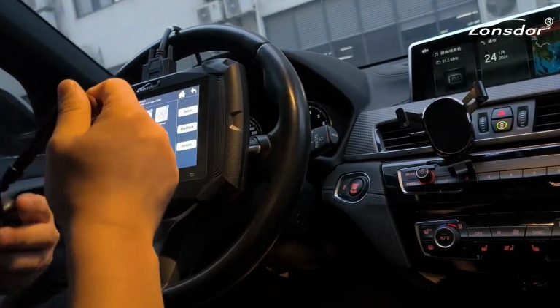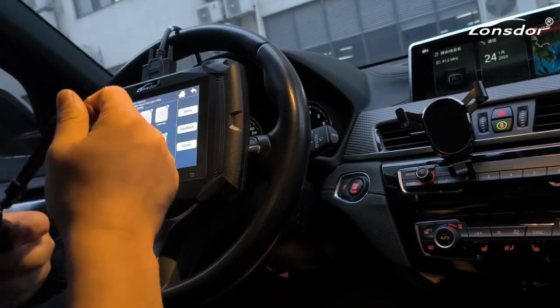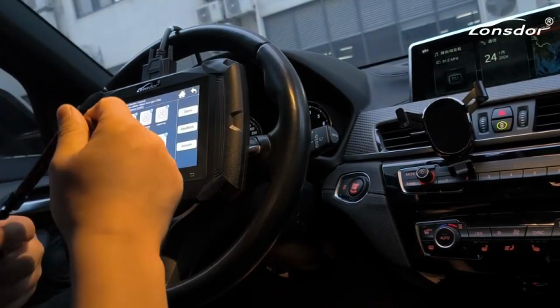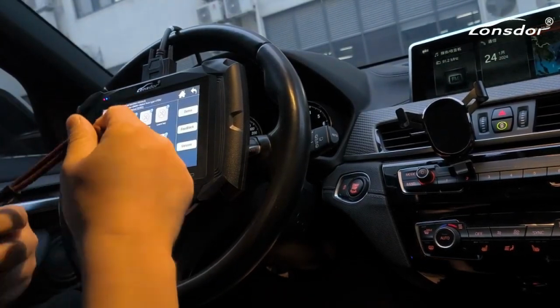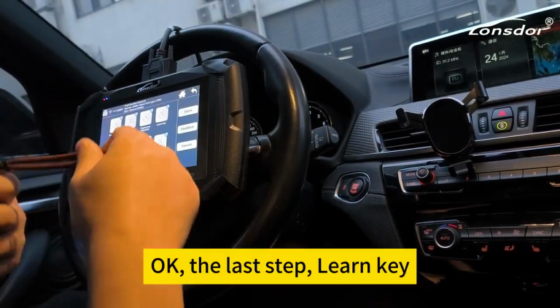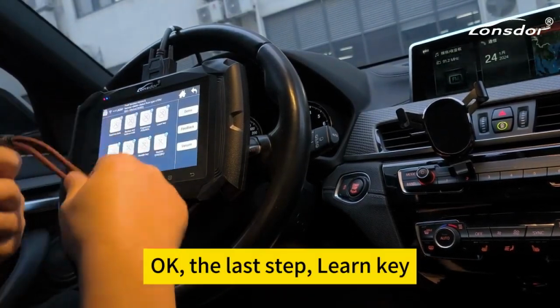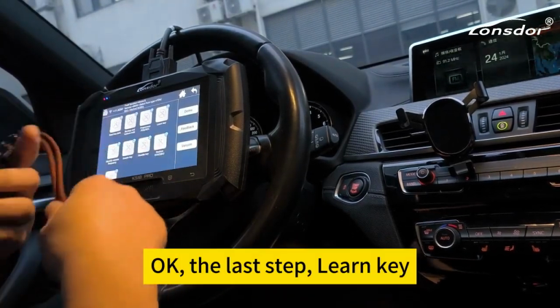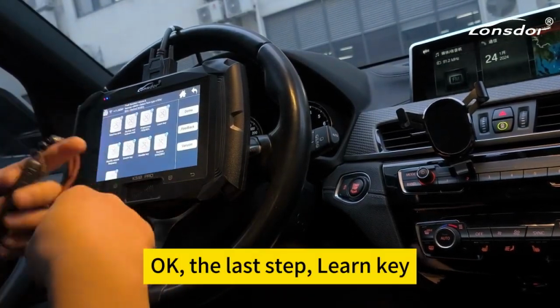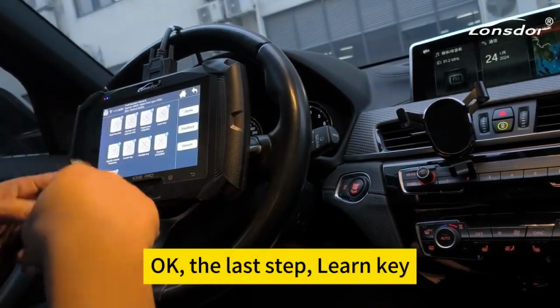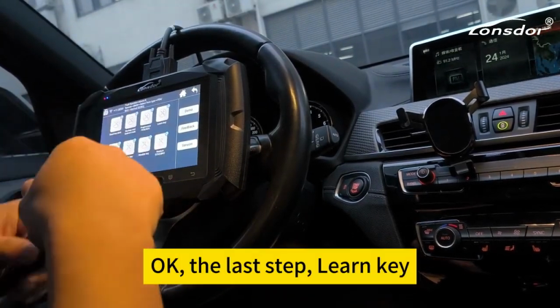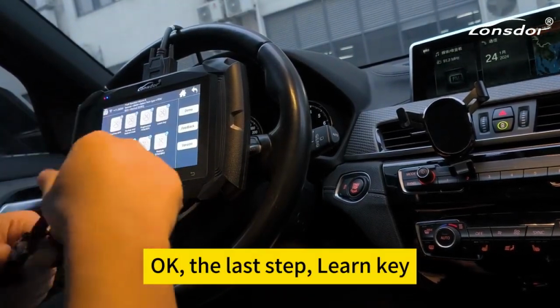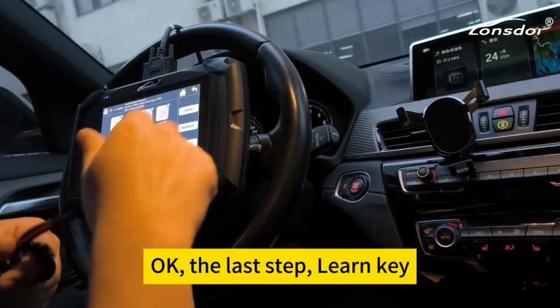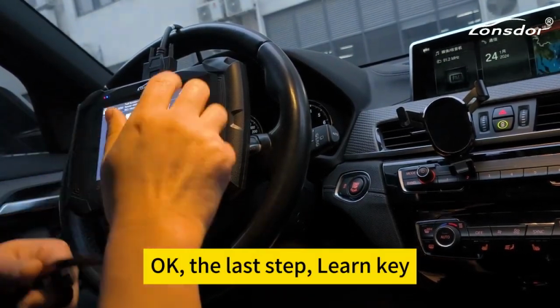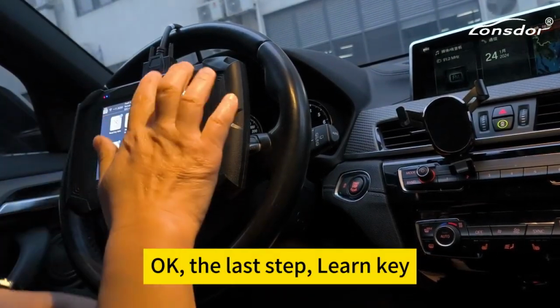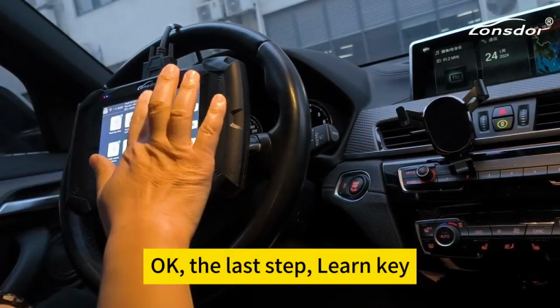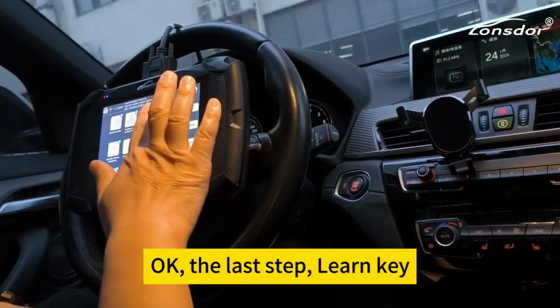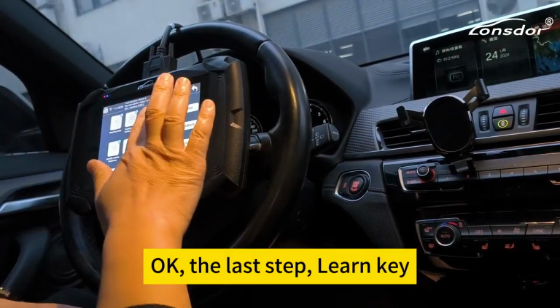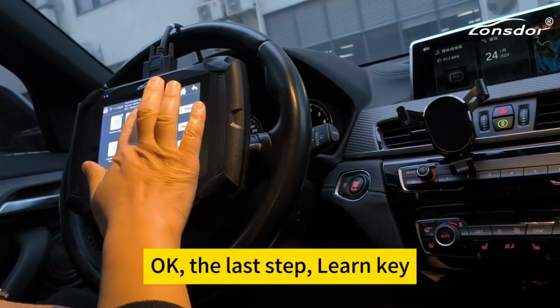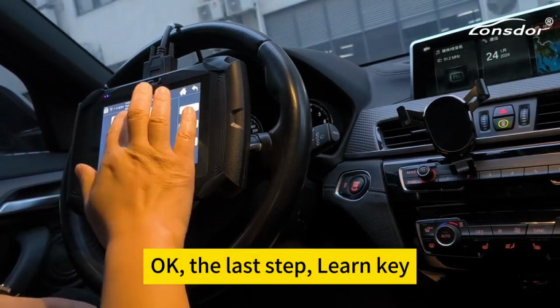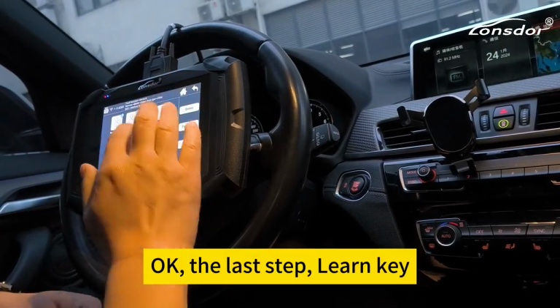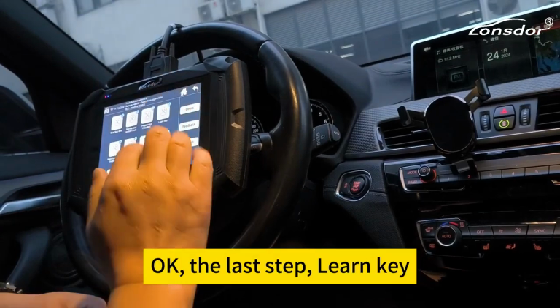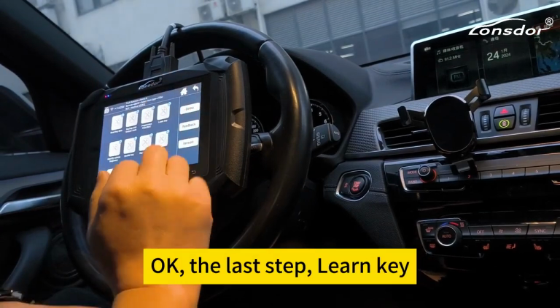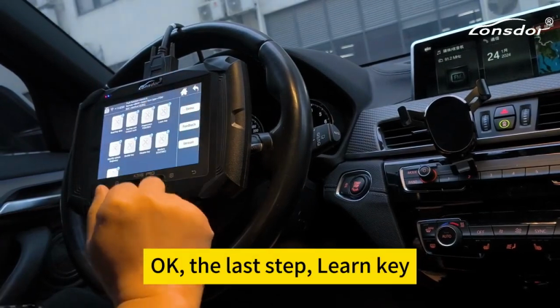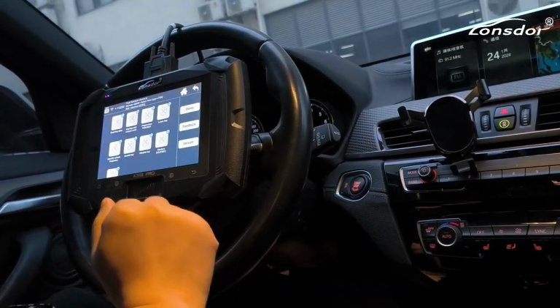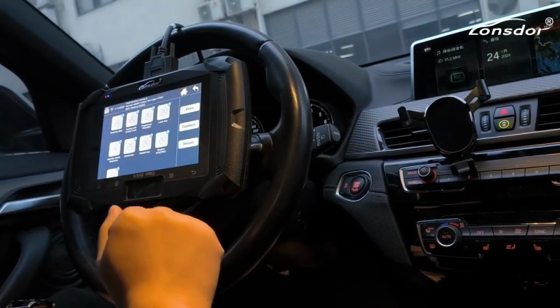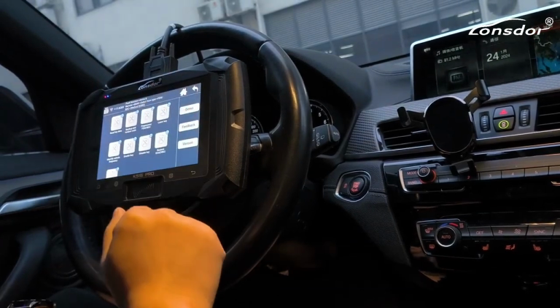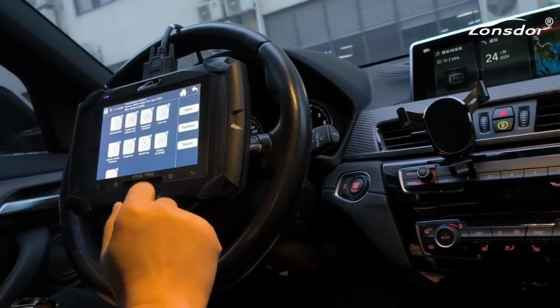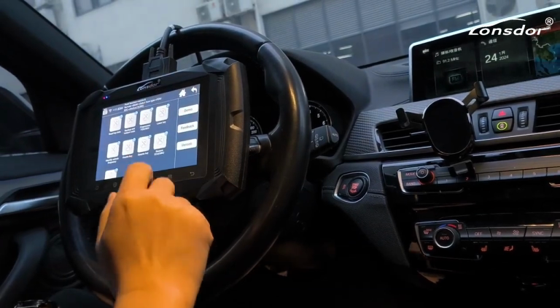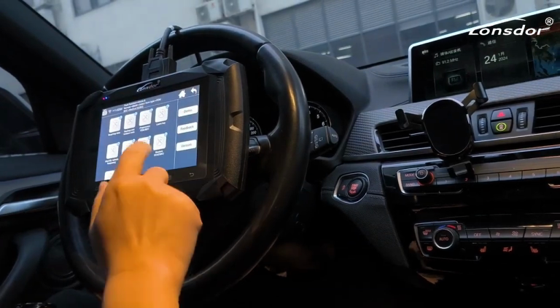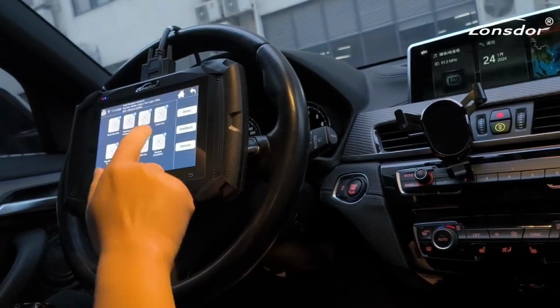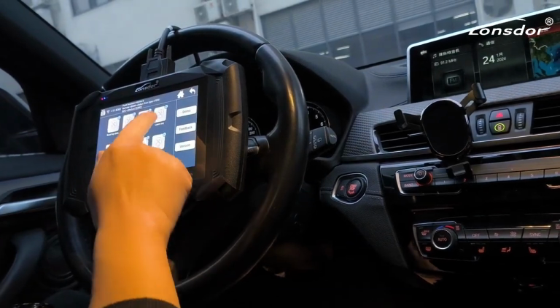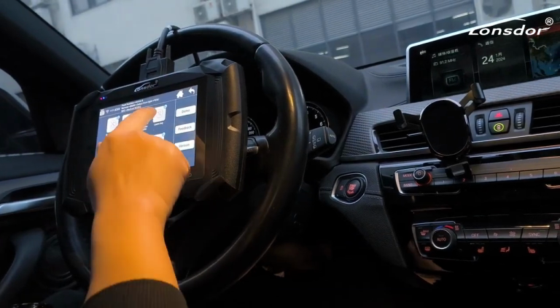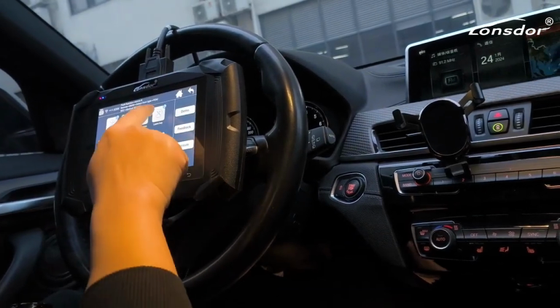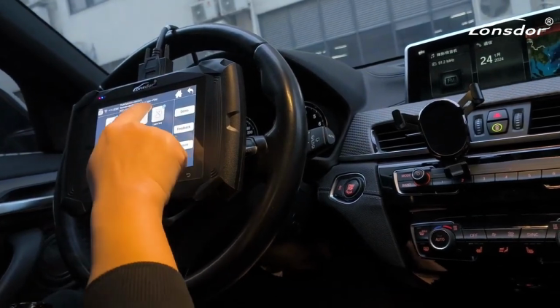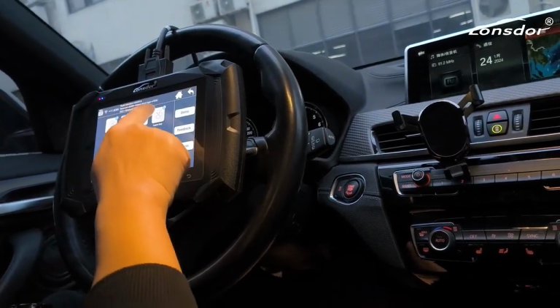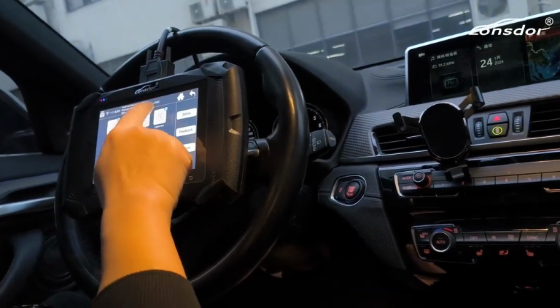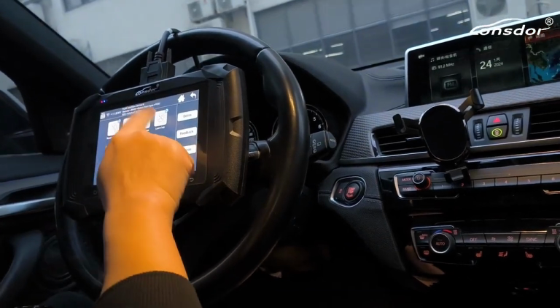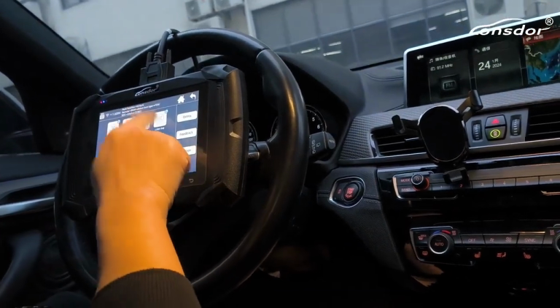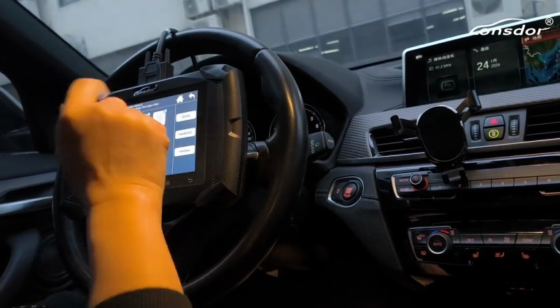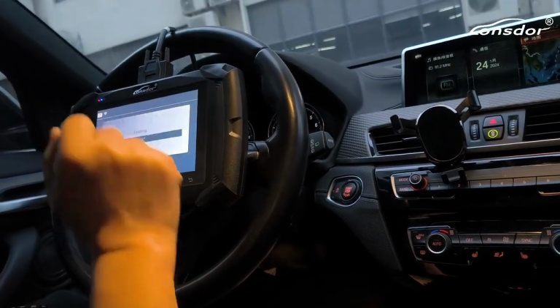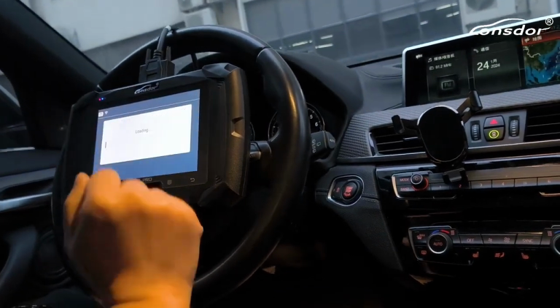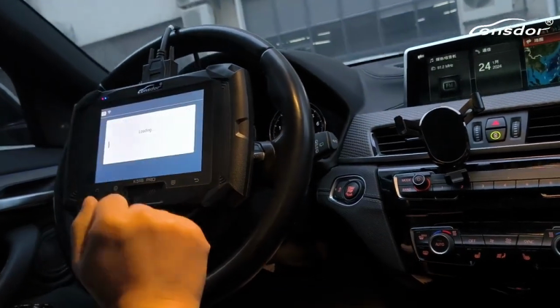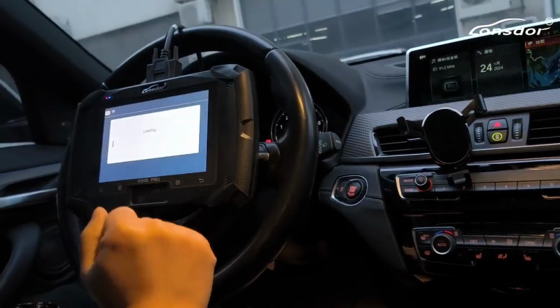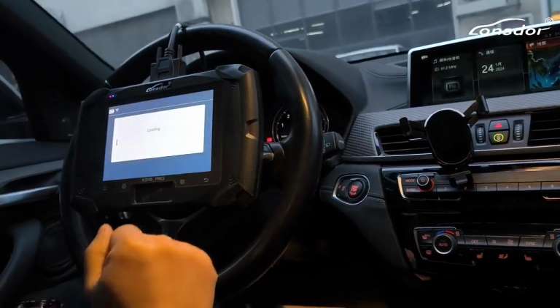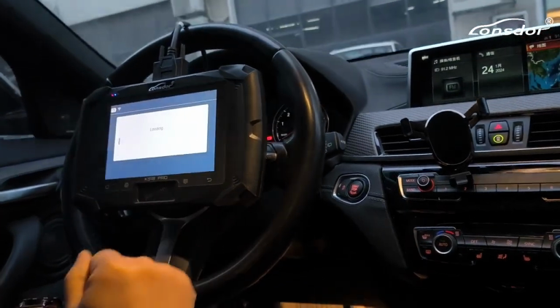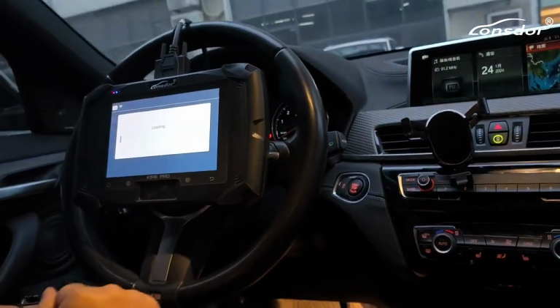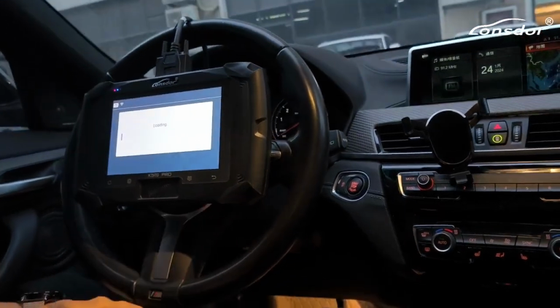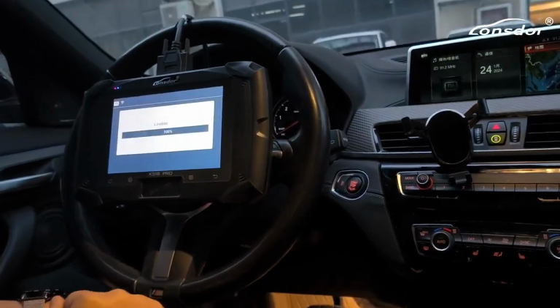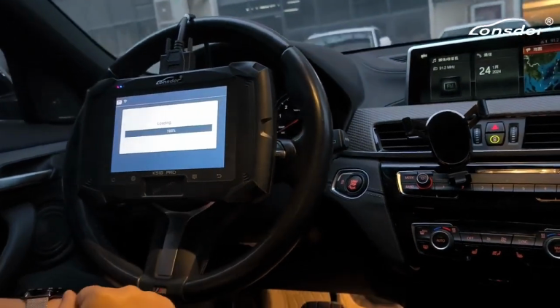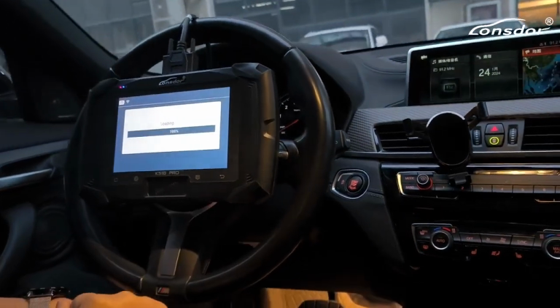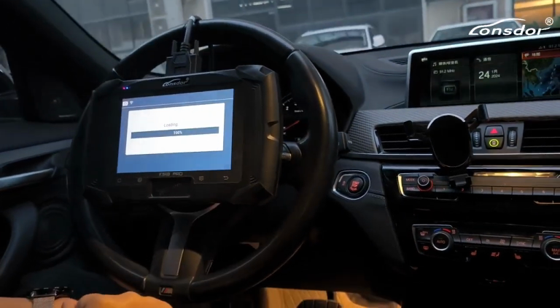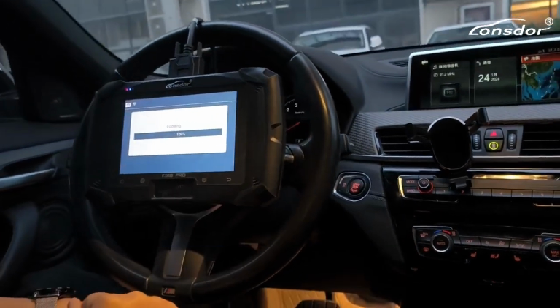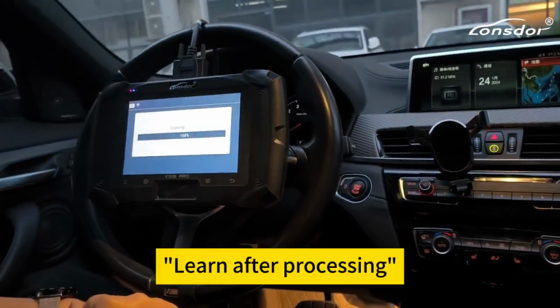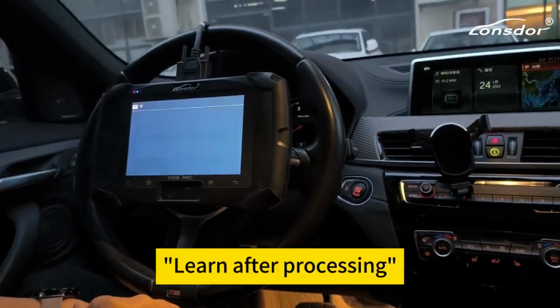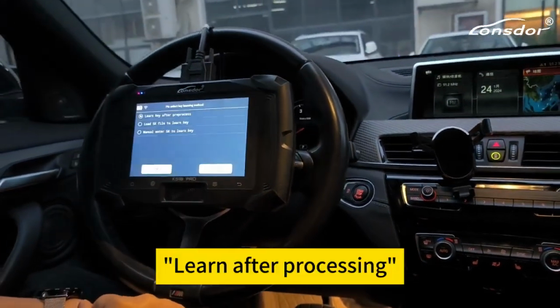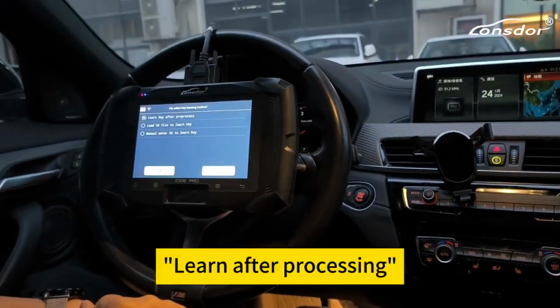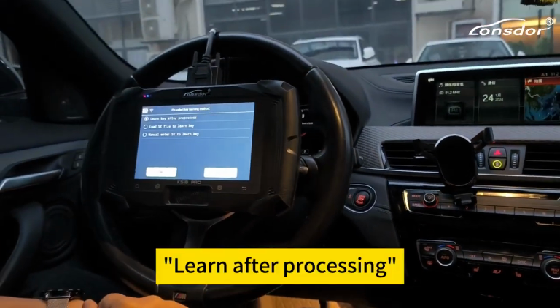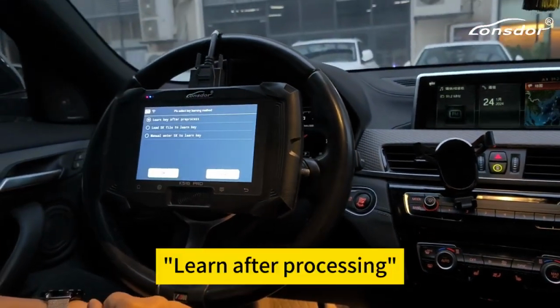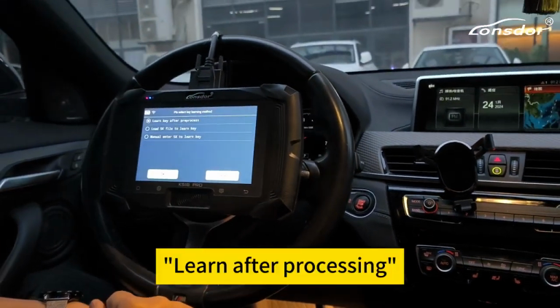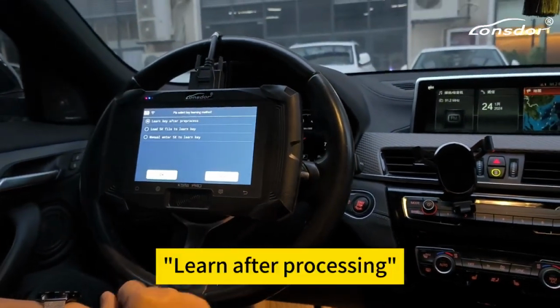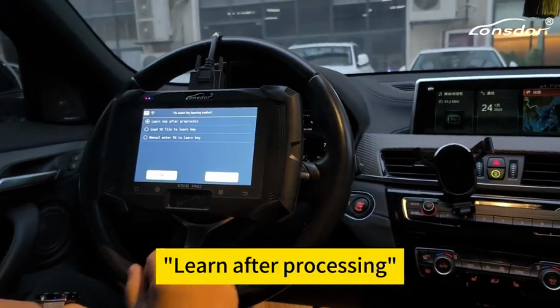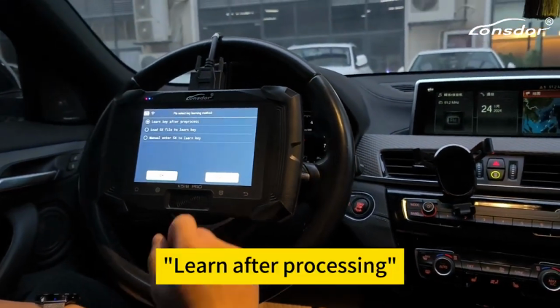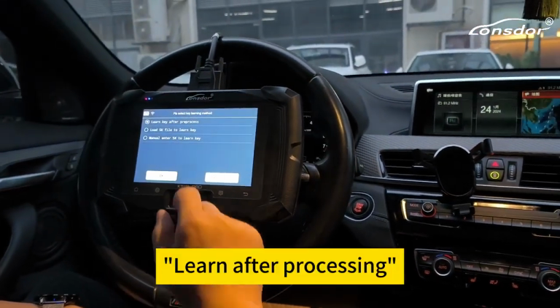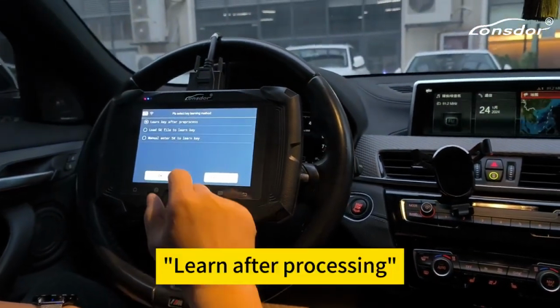Okay, the last step: learn key. Learn key after processing.